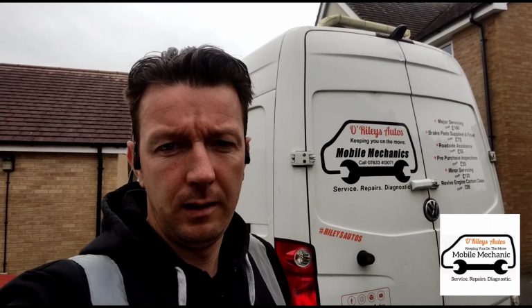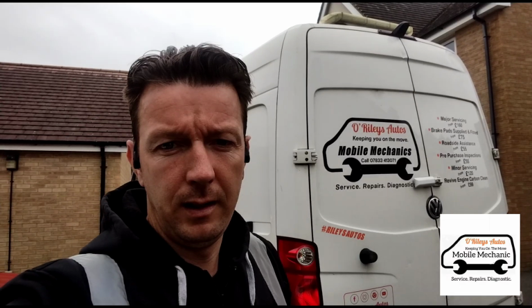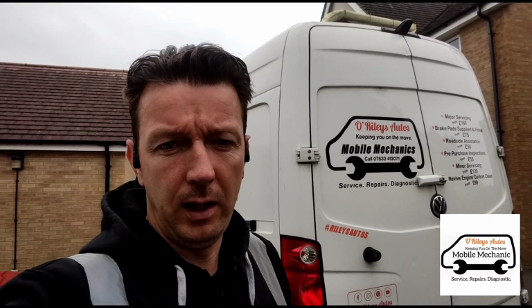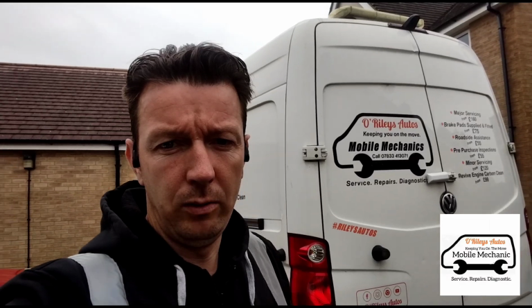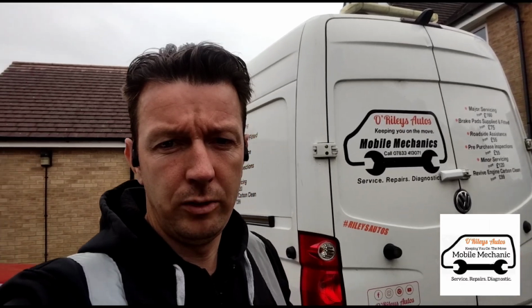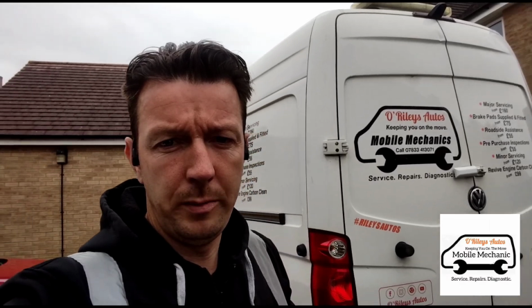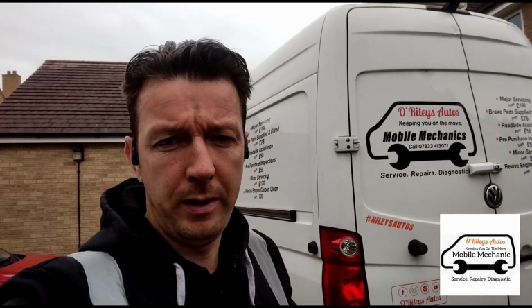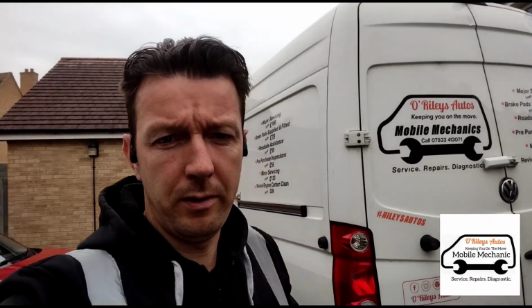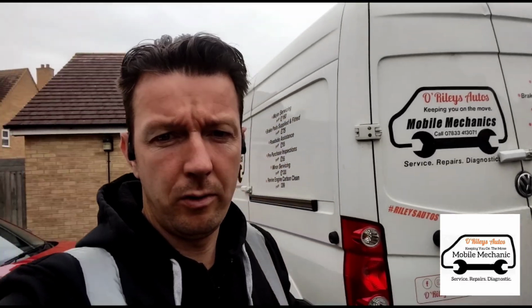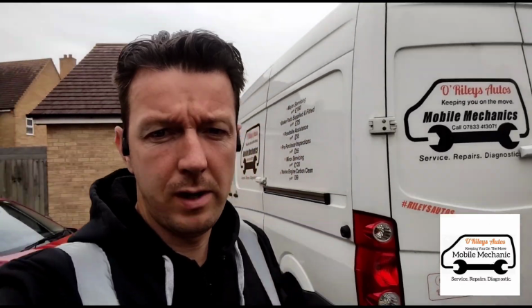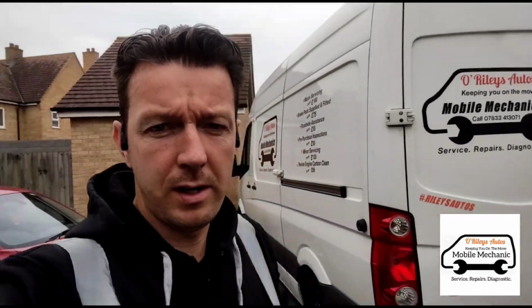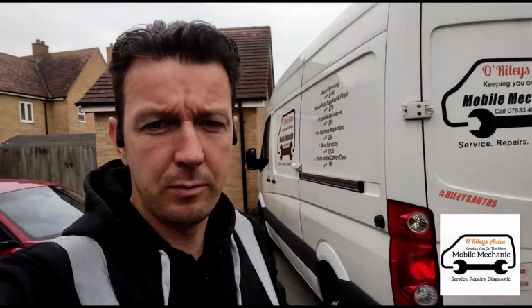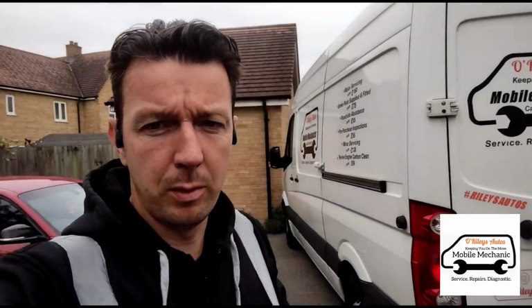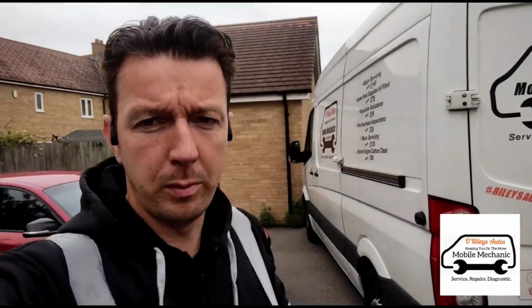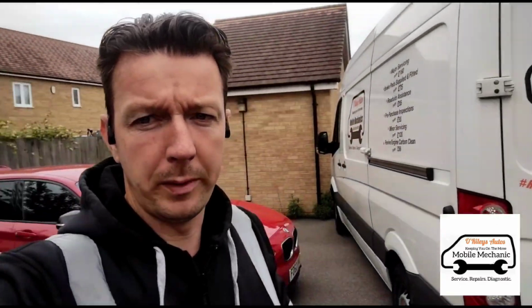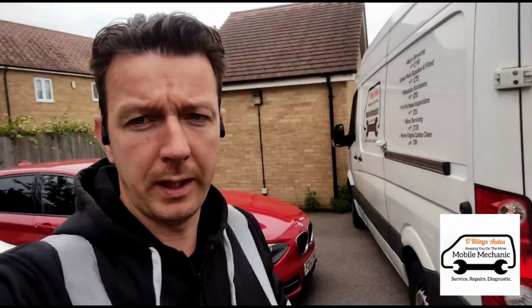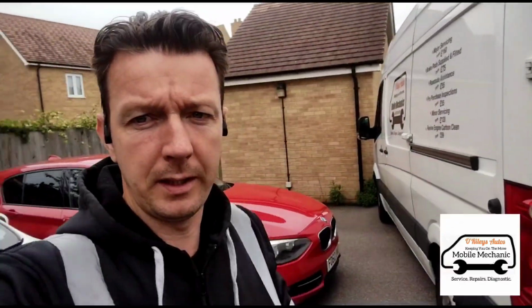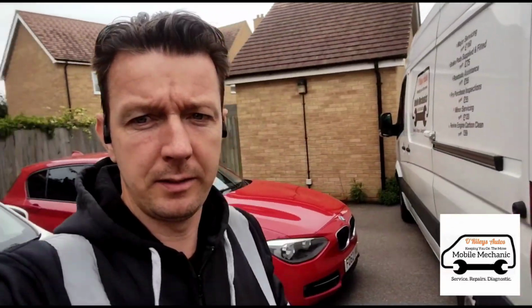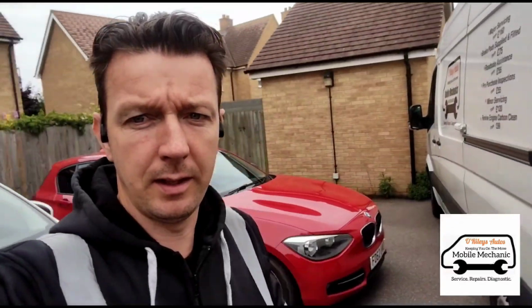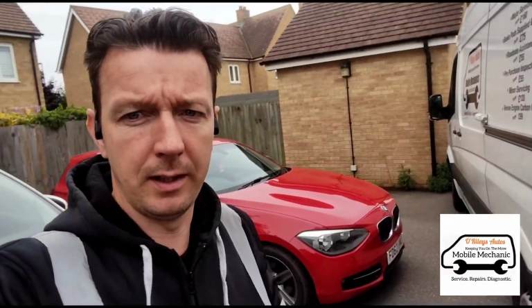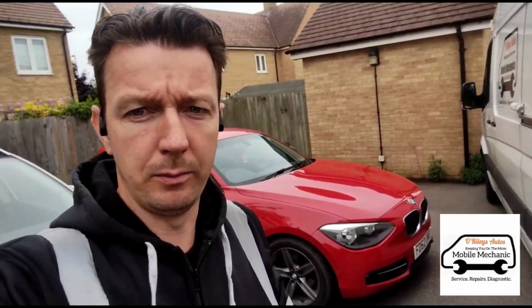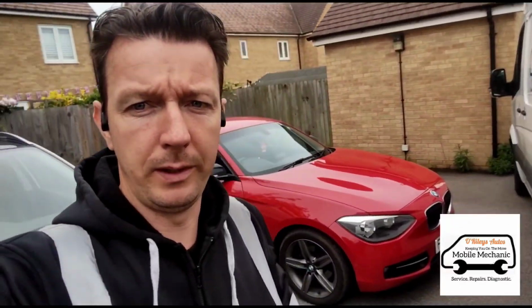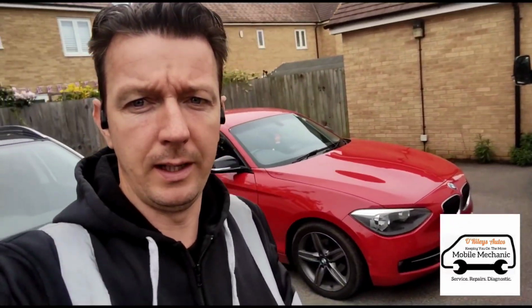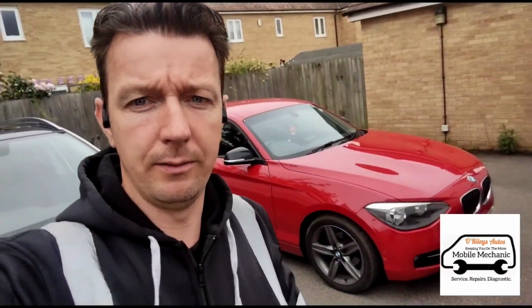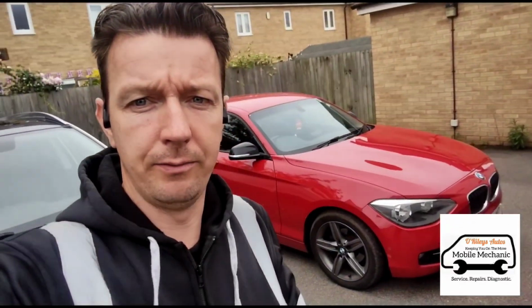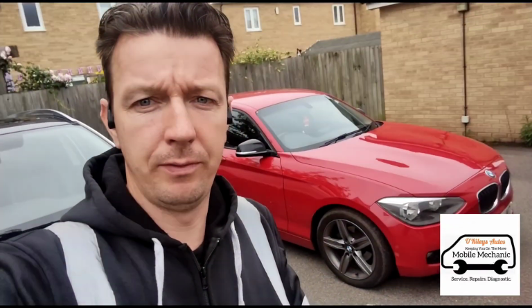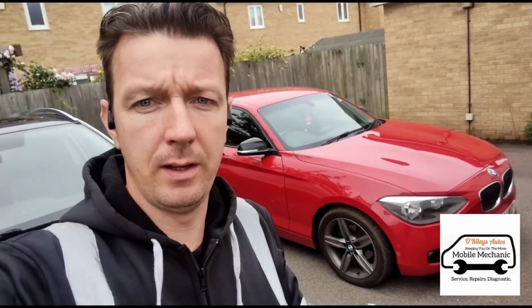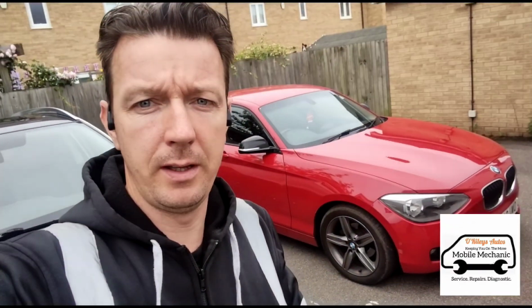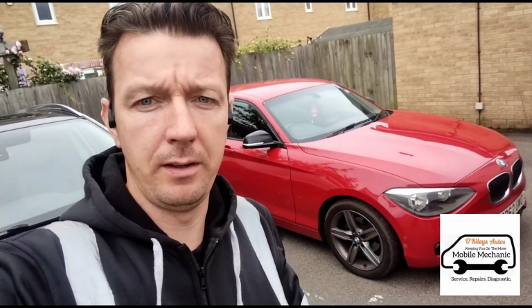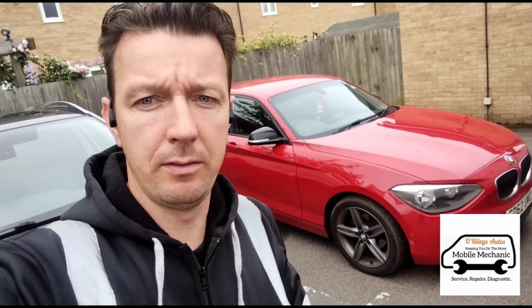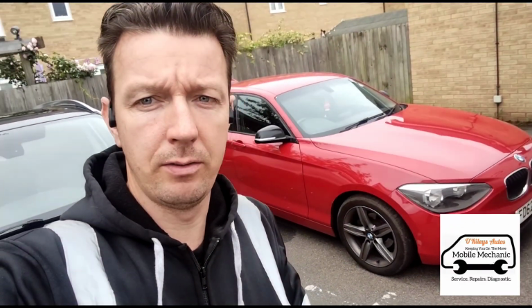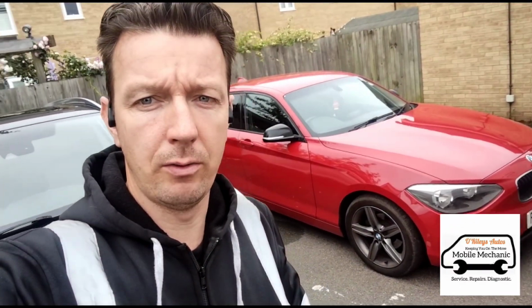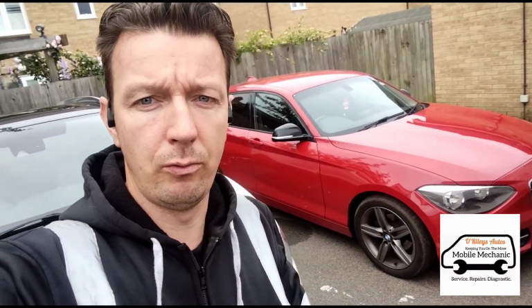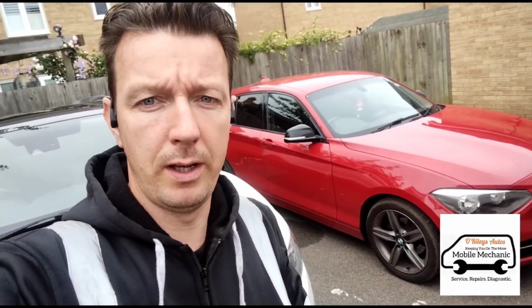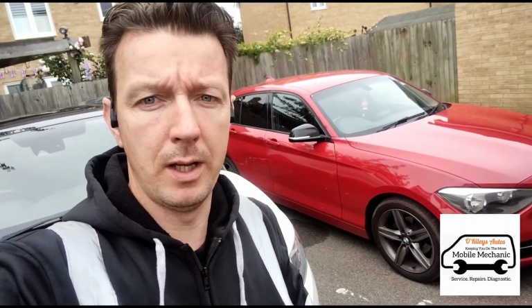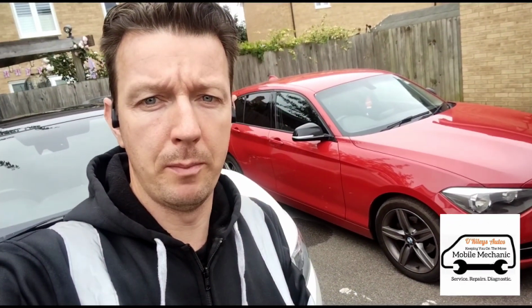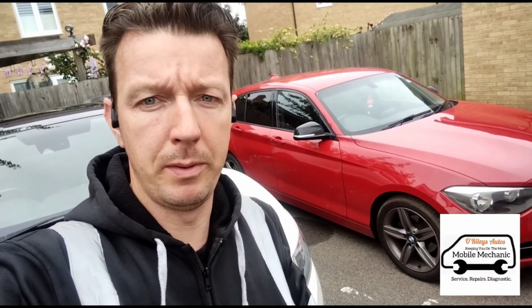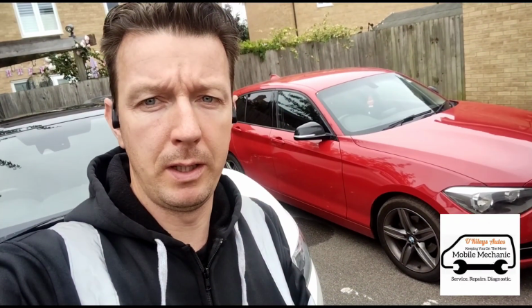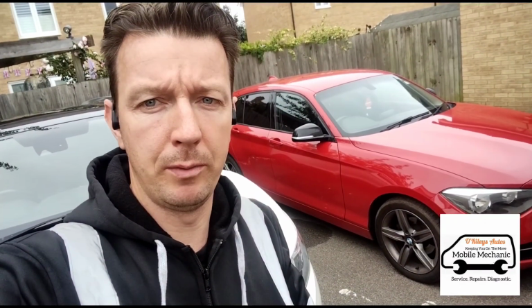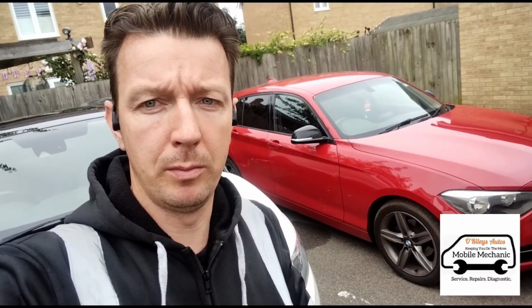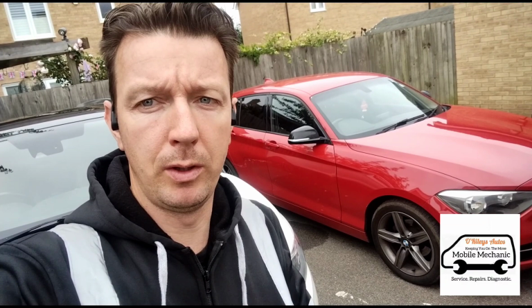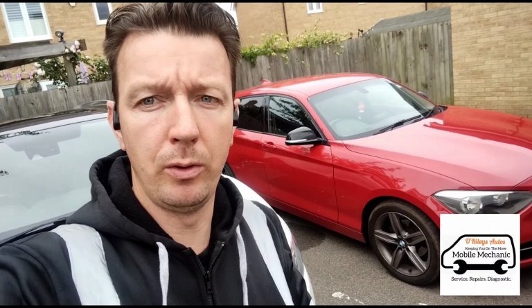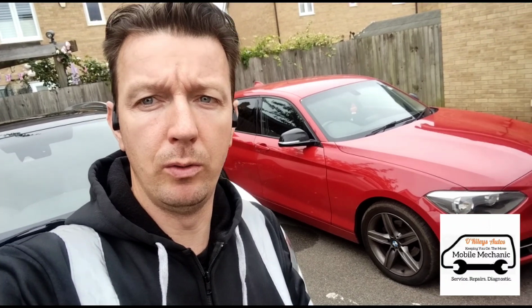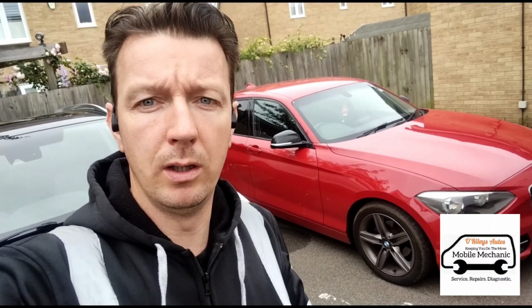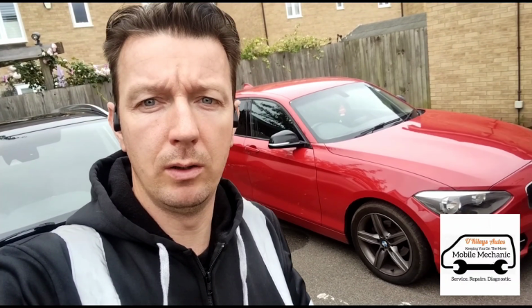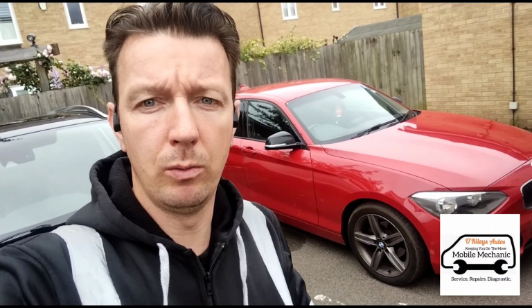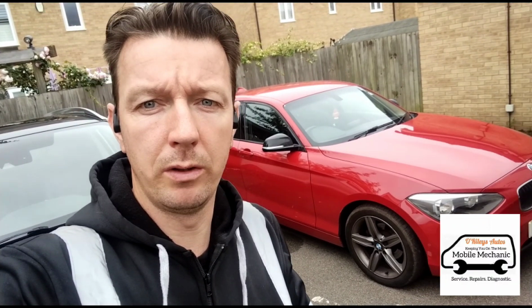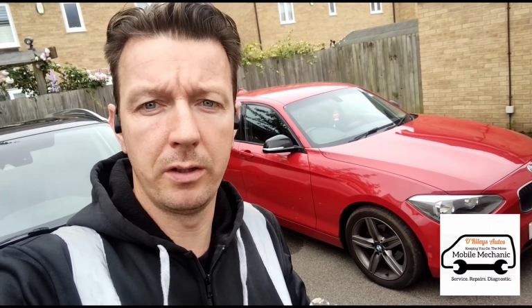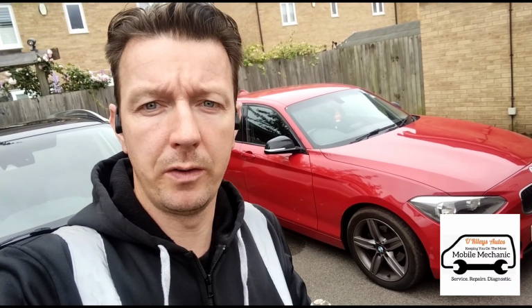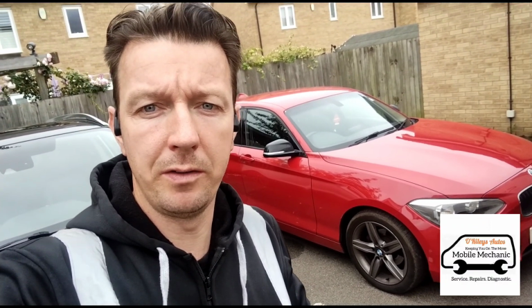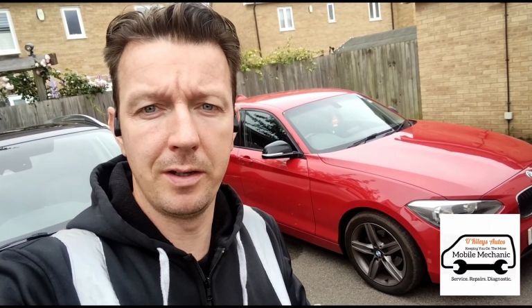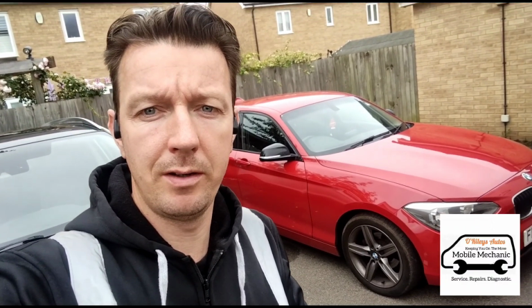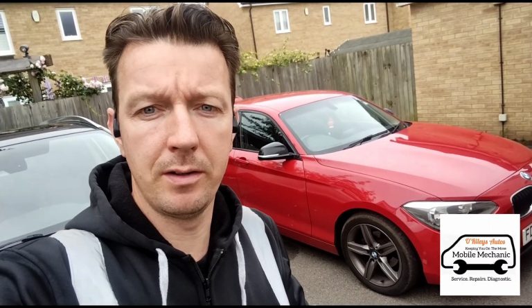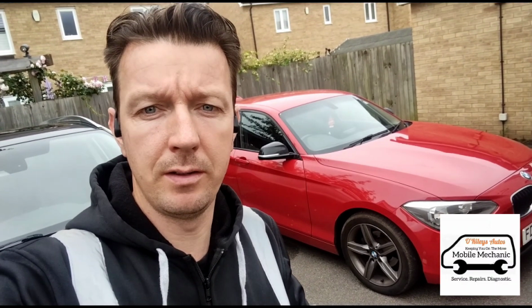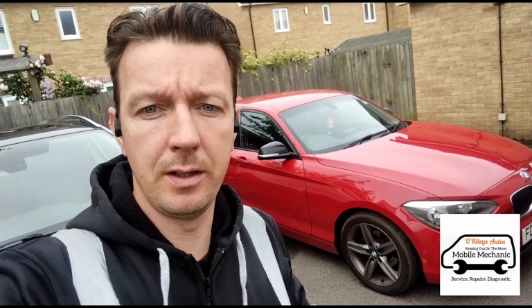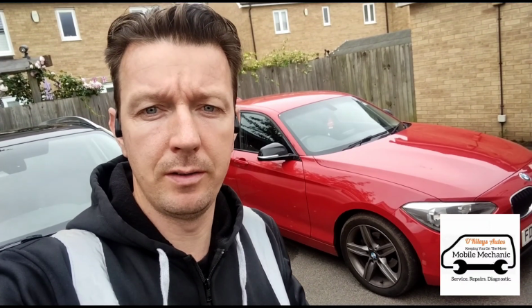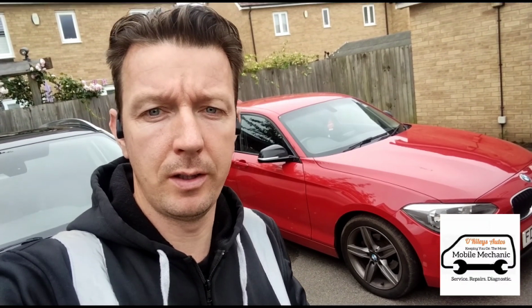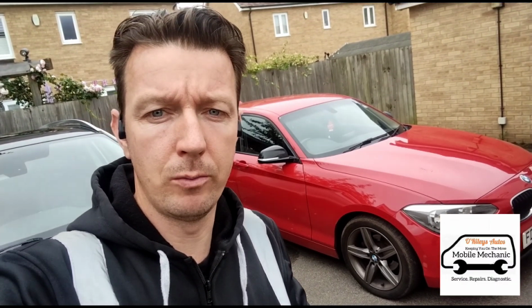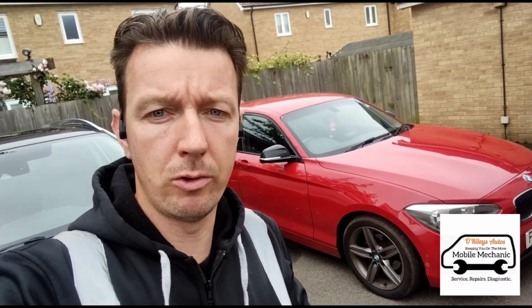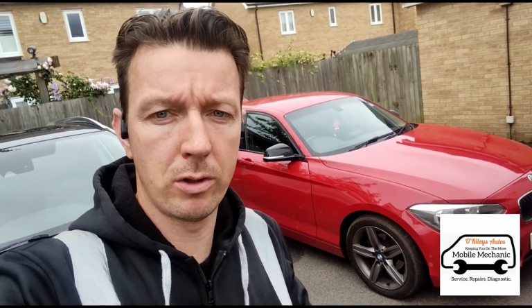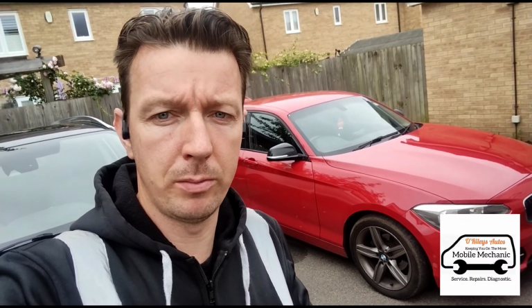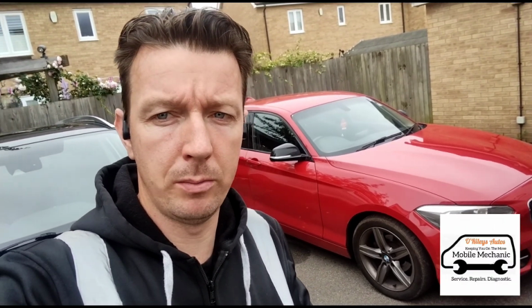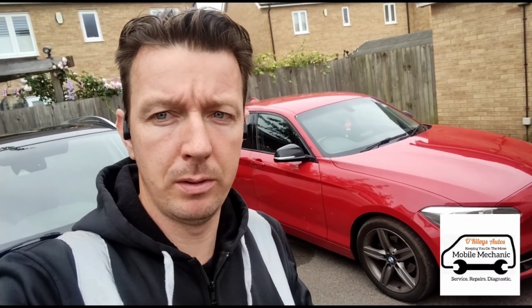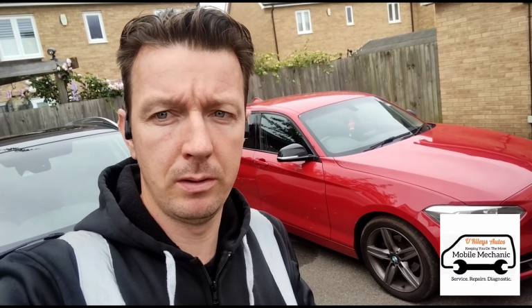Hello, it's Jimmy here at O'Reilly's Mobile Mechanics. We have this red BMW 1 Series here — it needs a water pump.